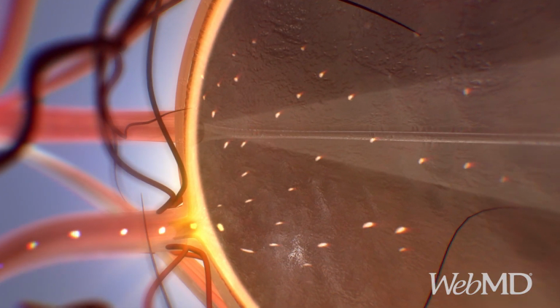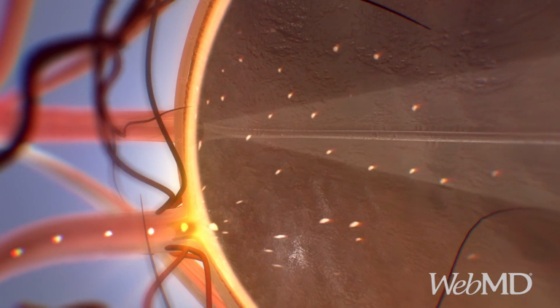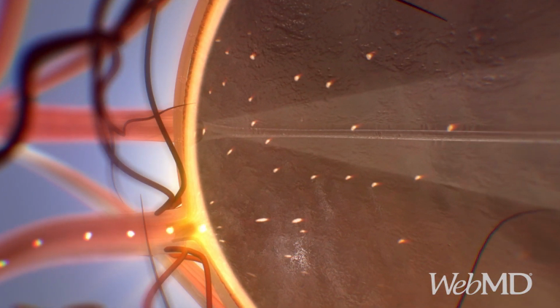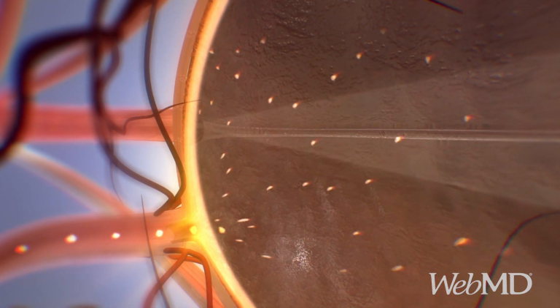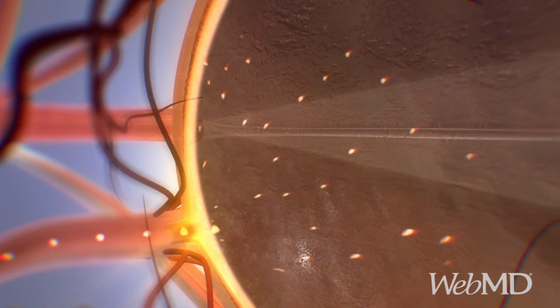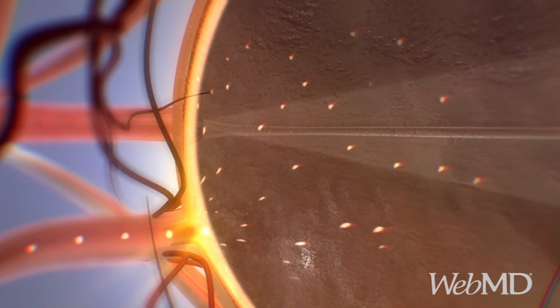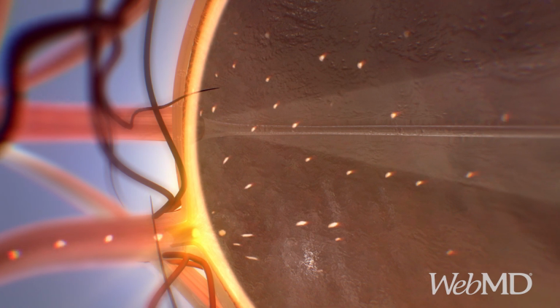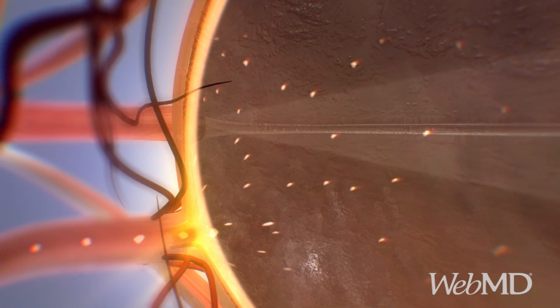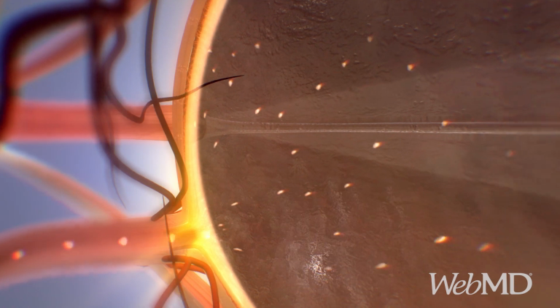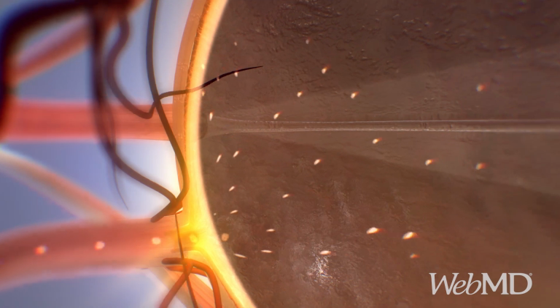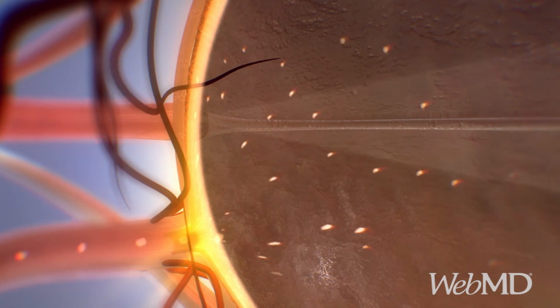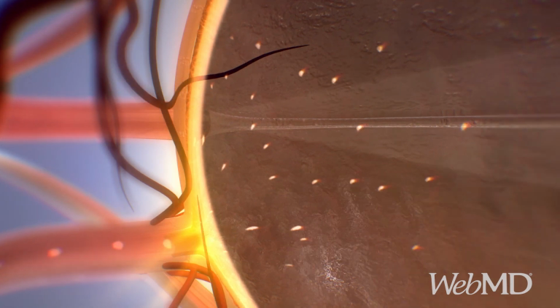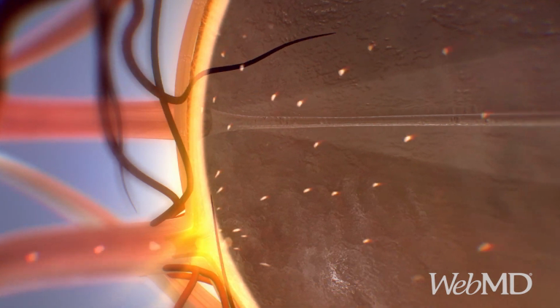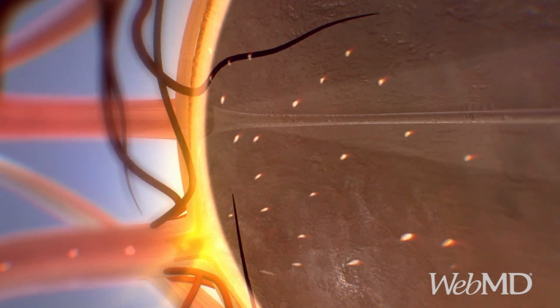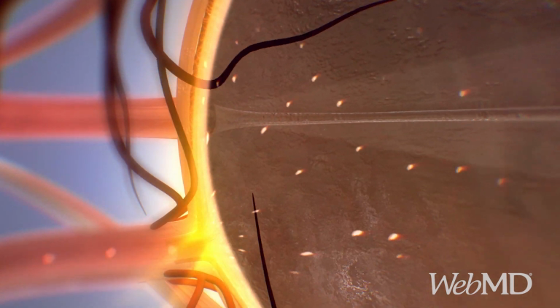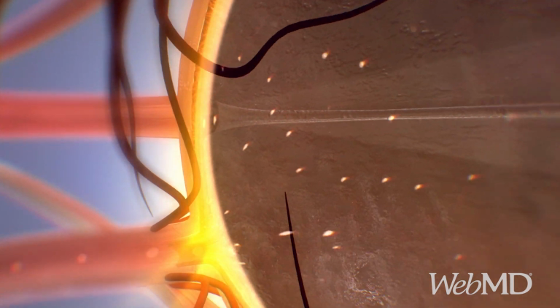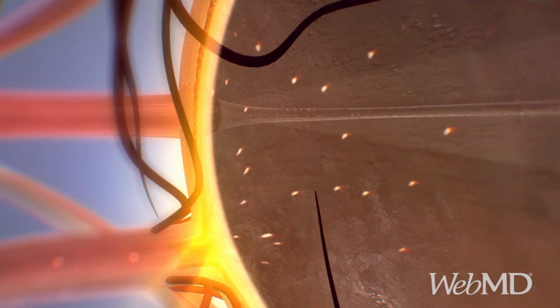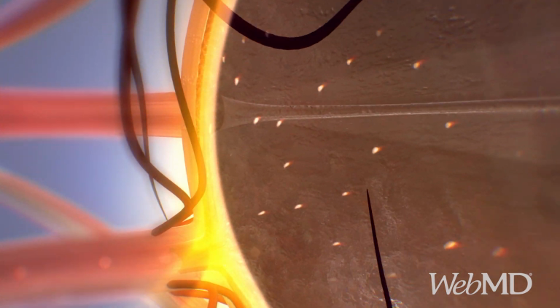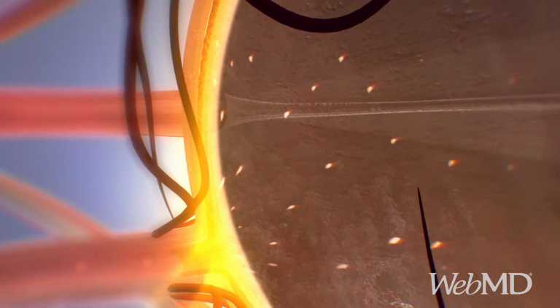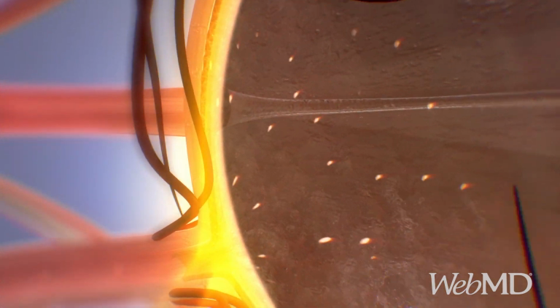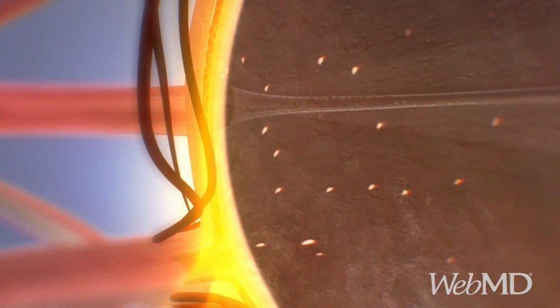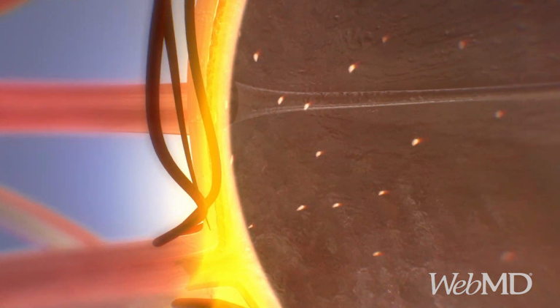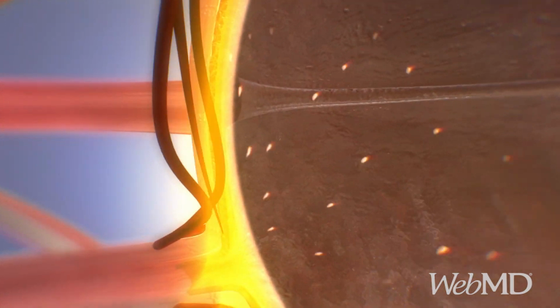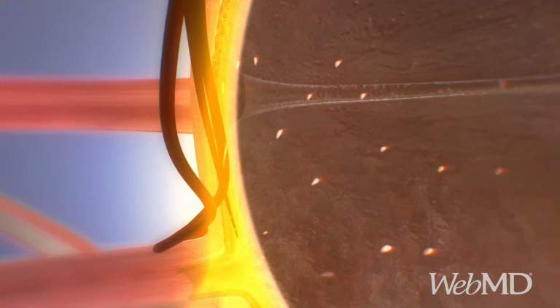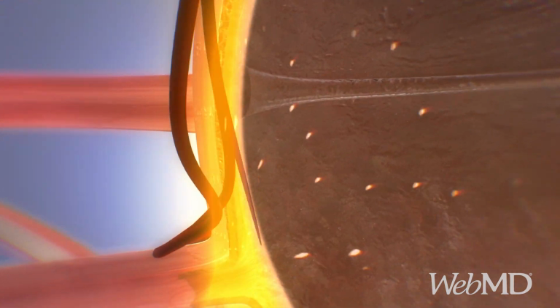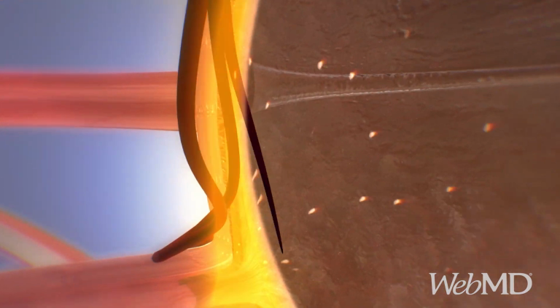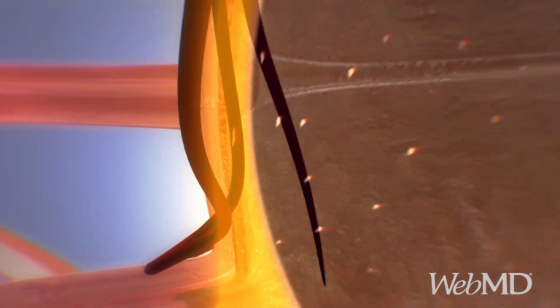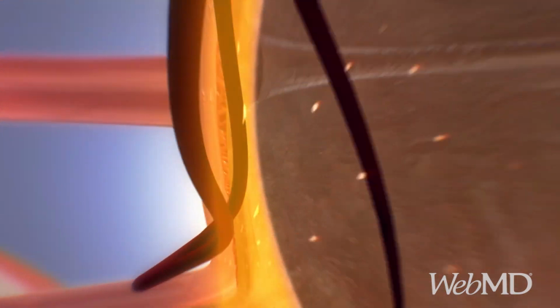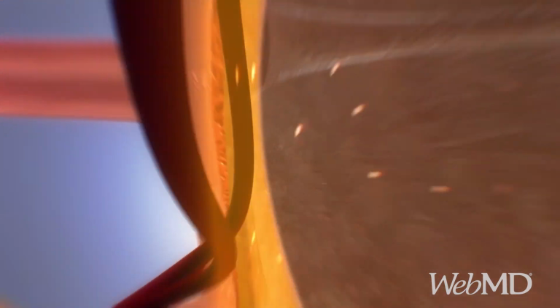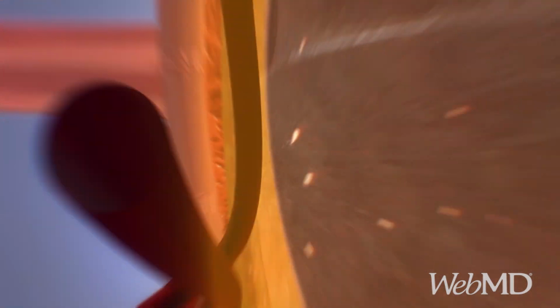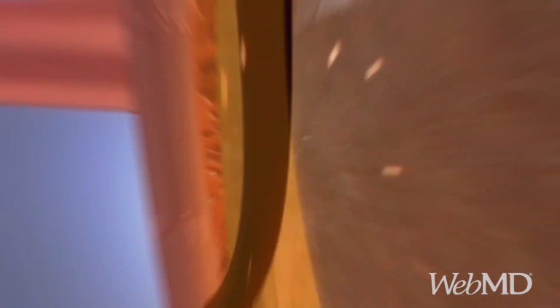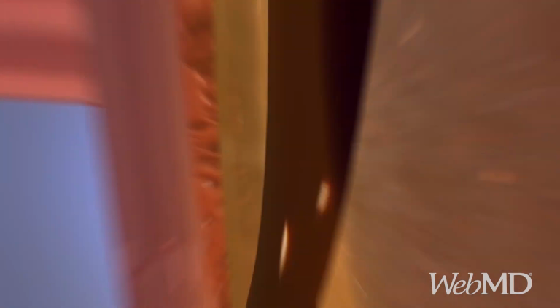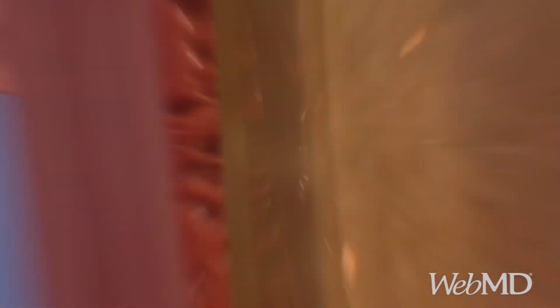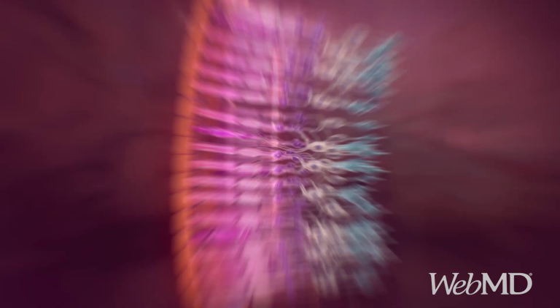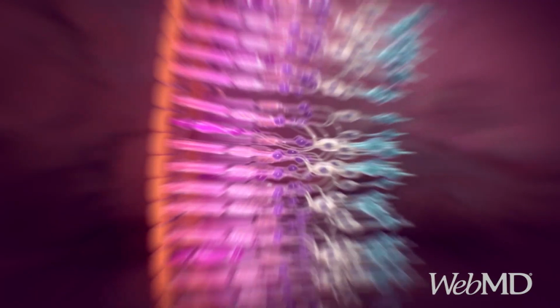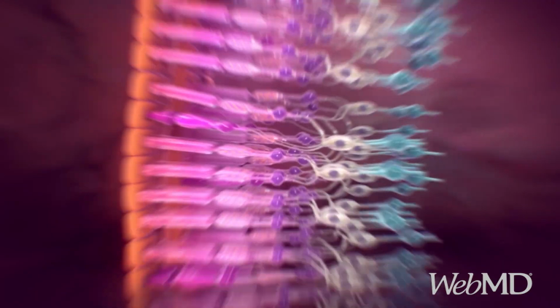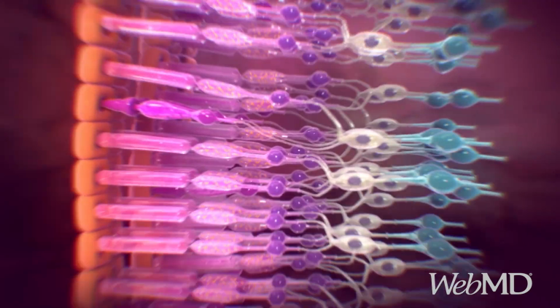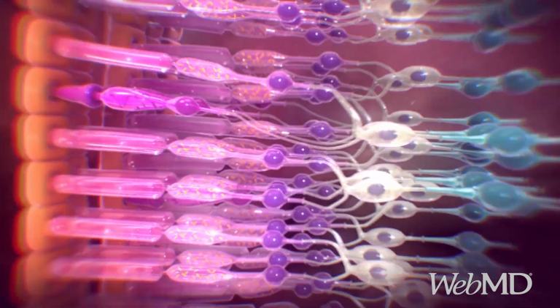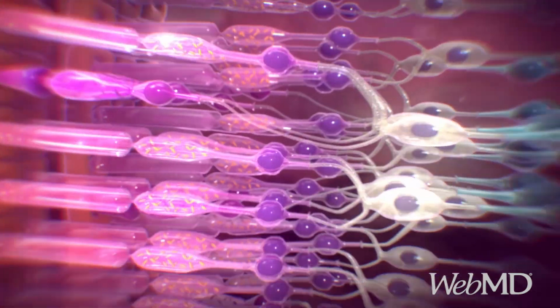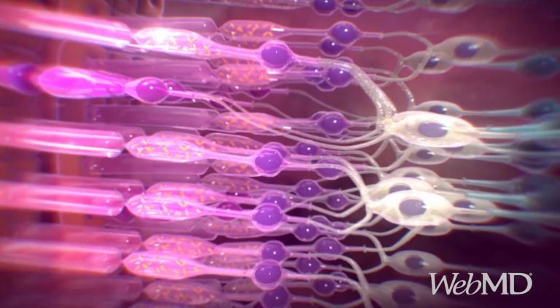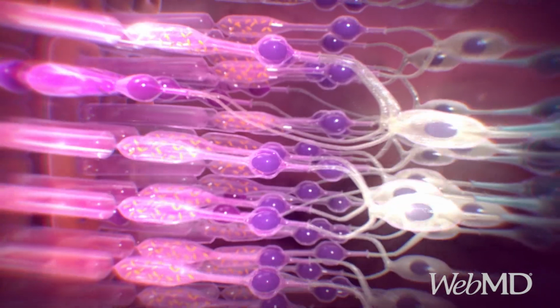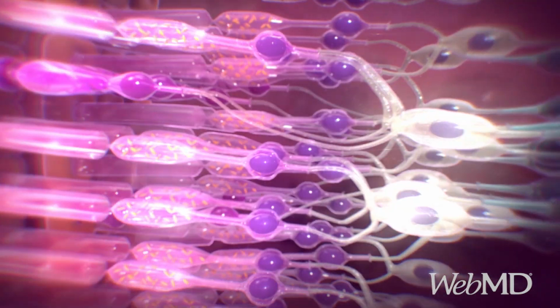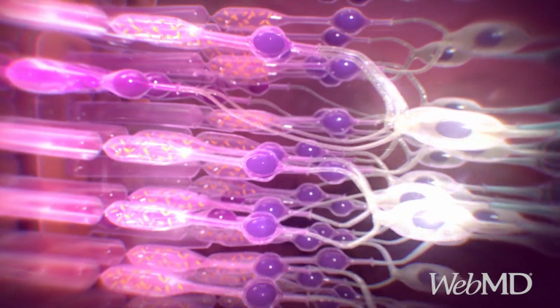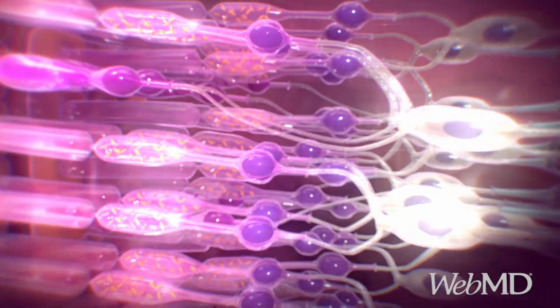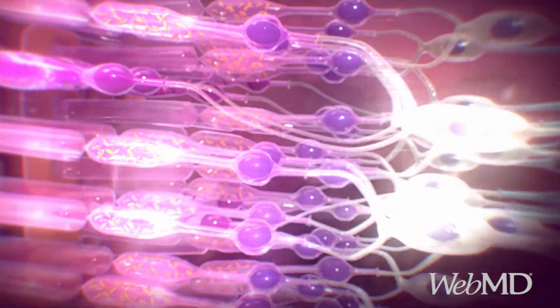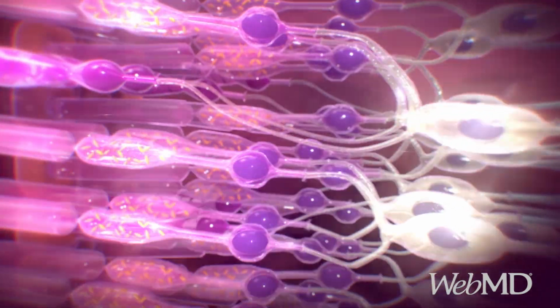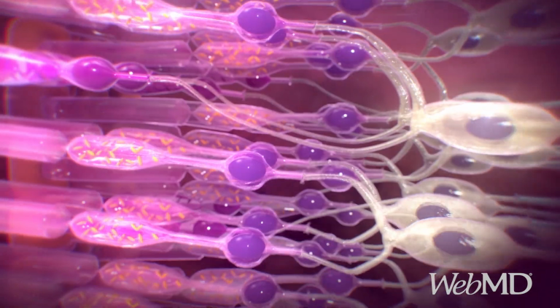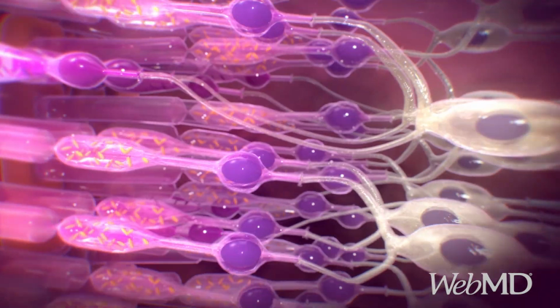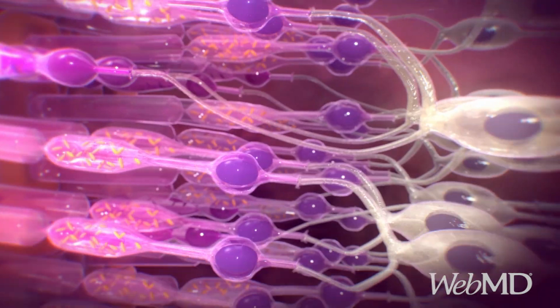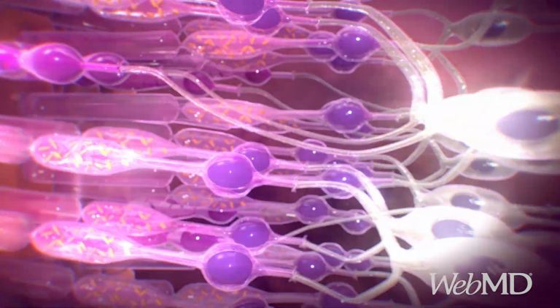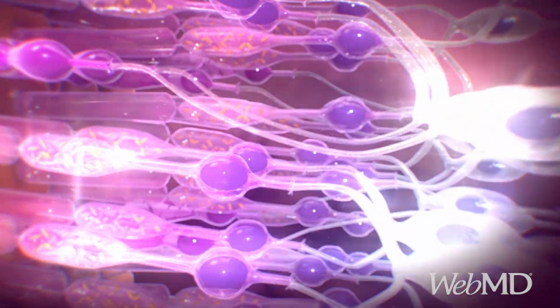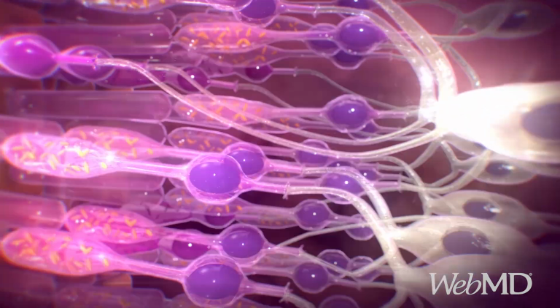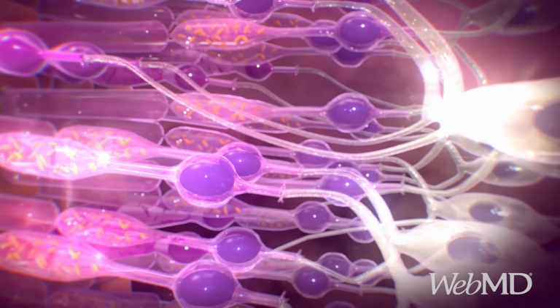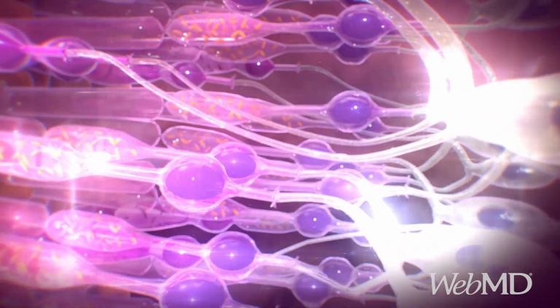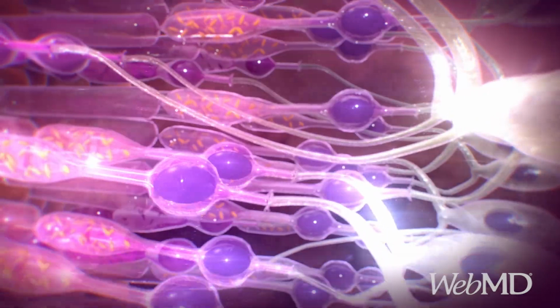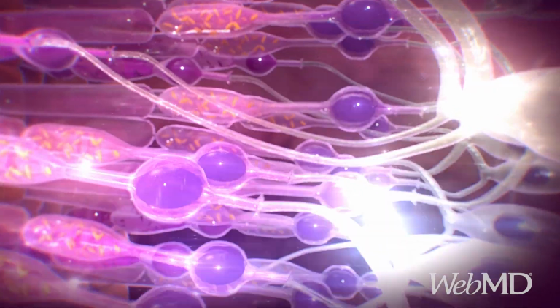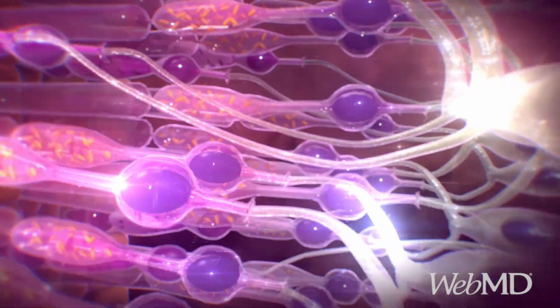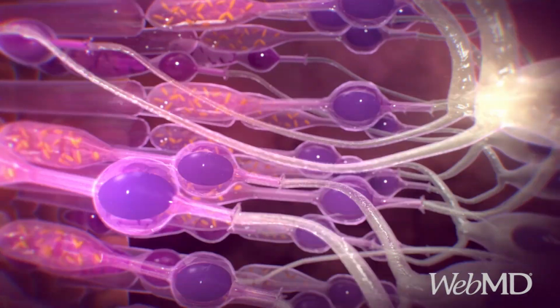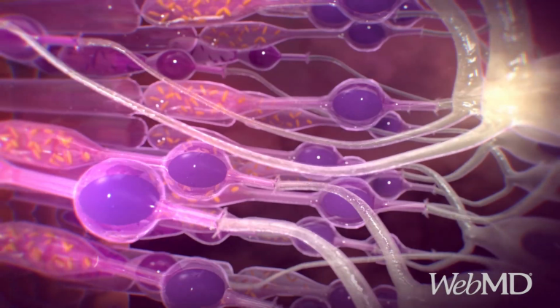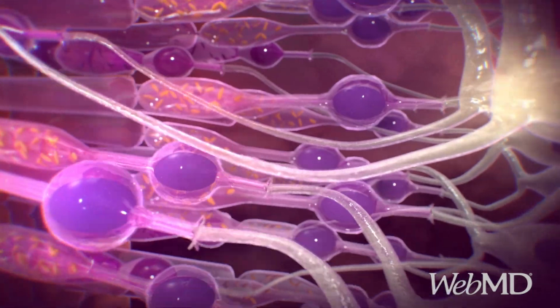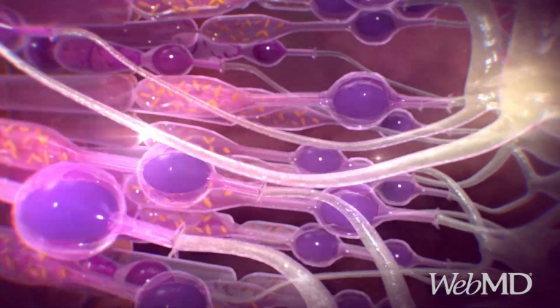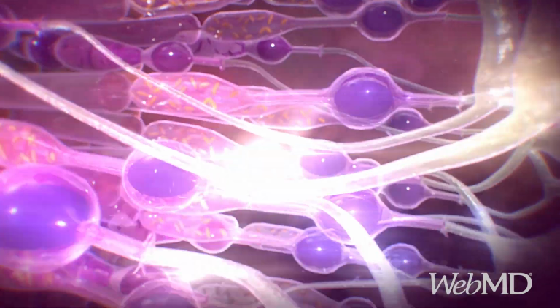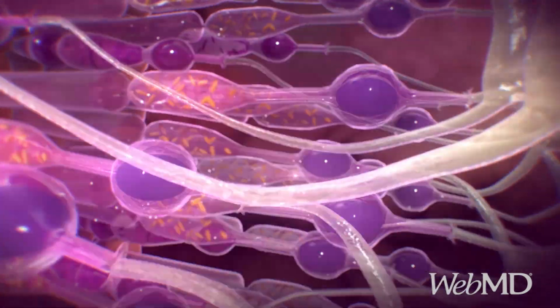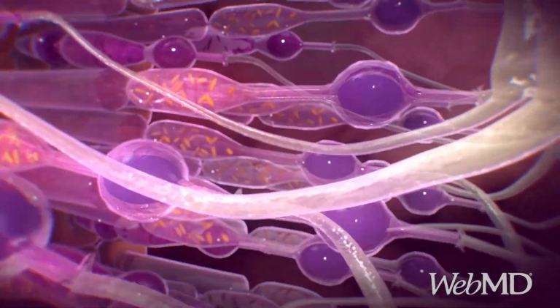Located in the center of the retina is the macula. Here, millions of light-sensing cells provide sharp, central vision.